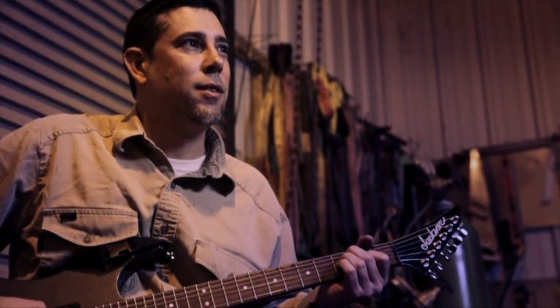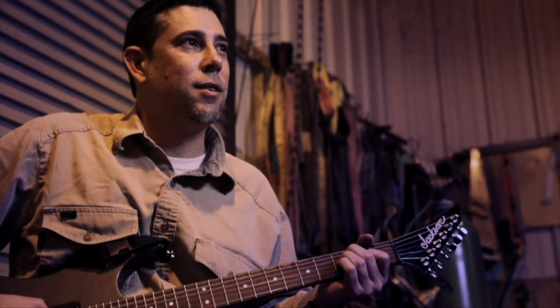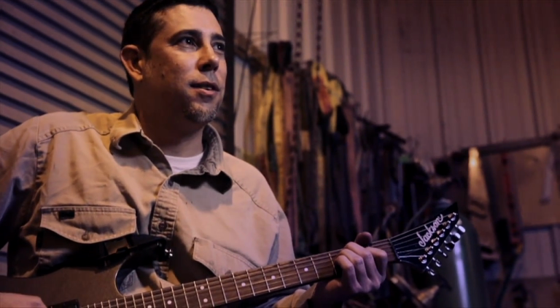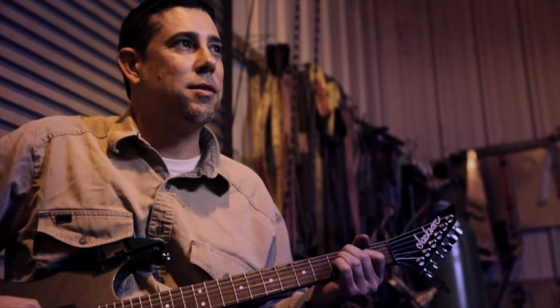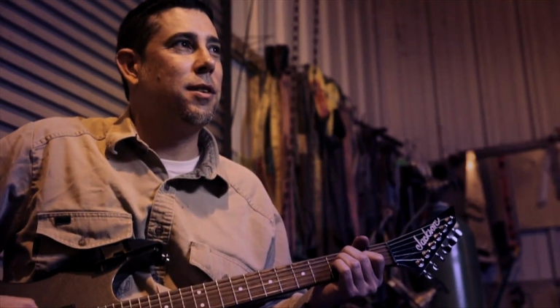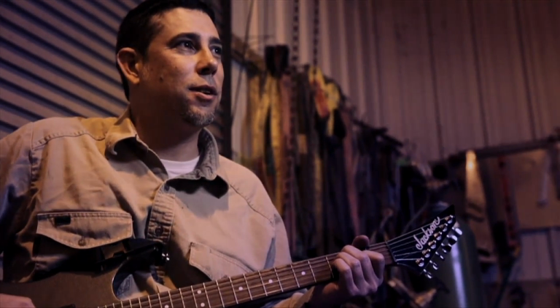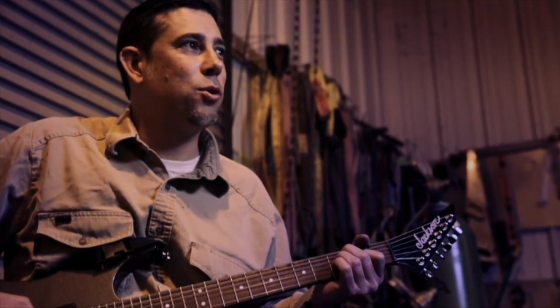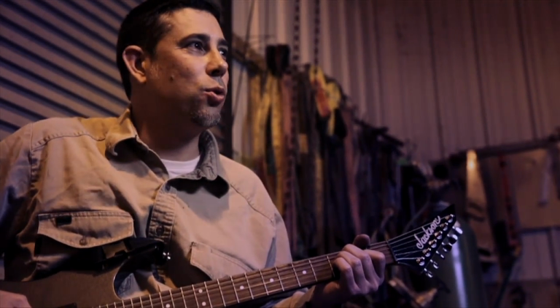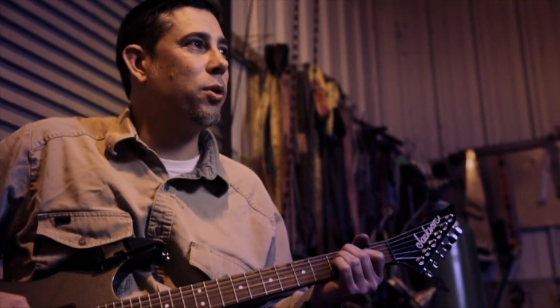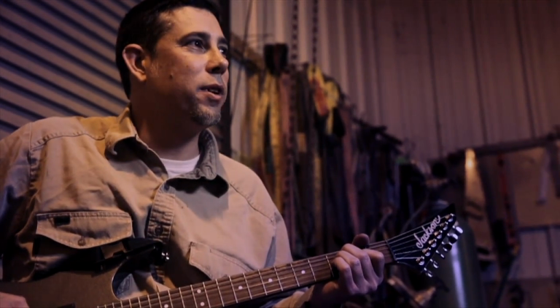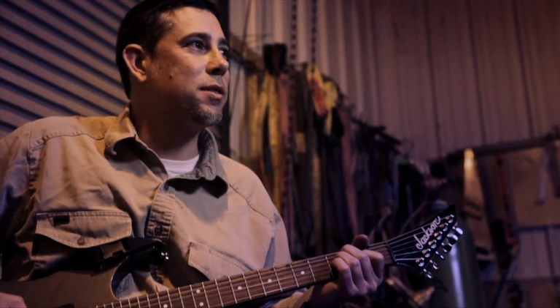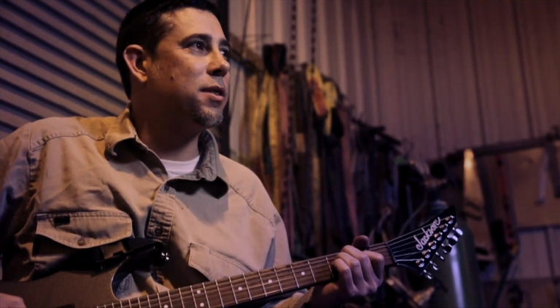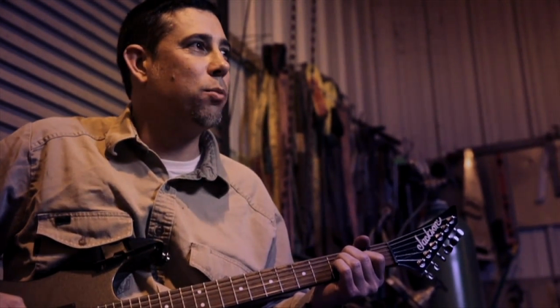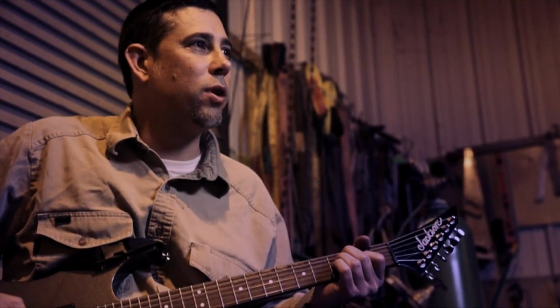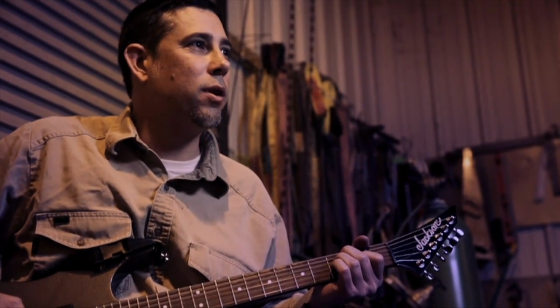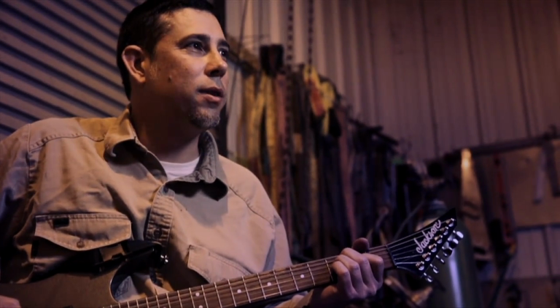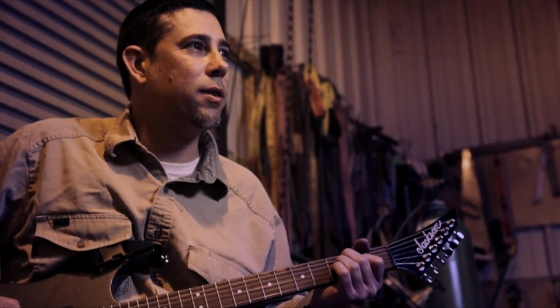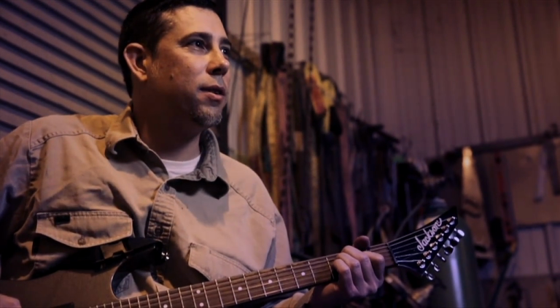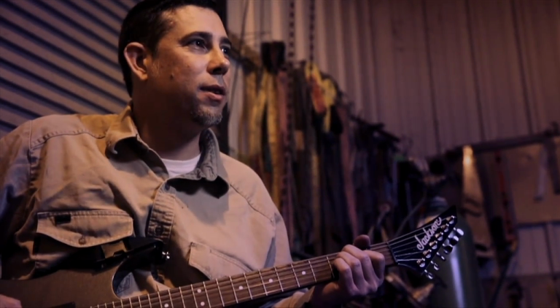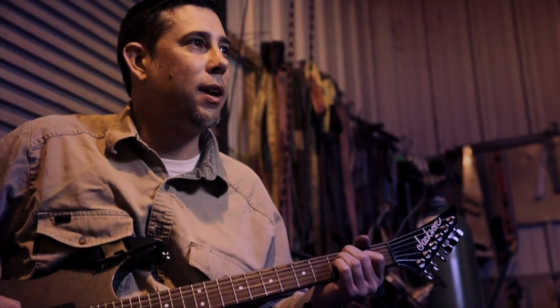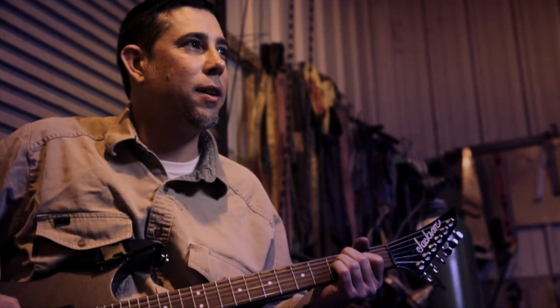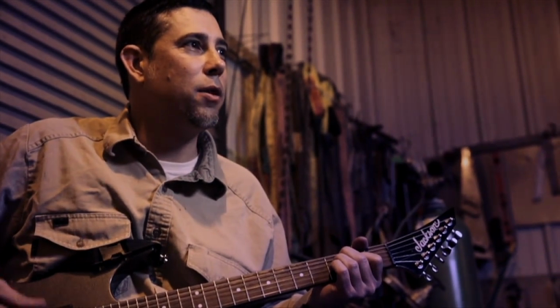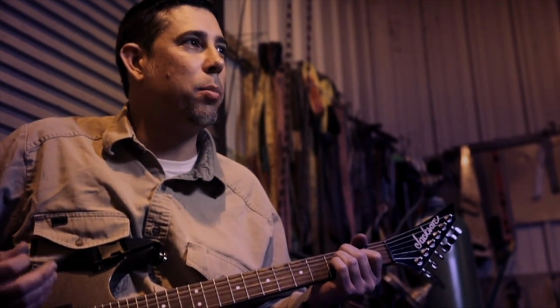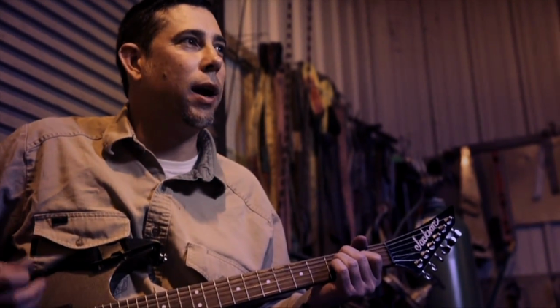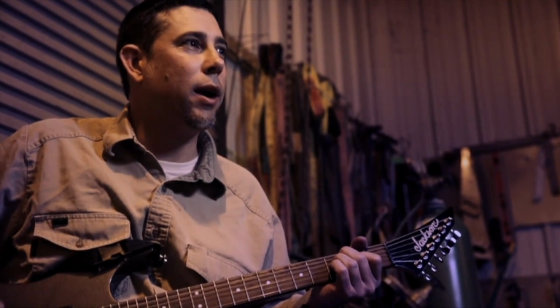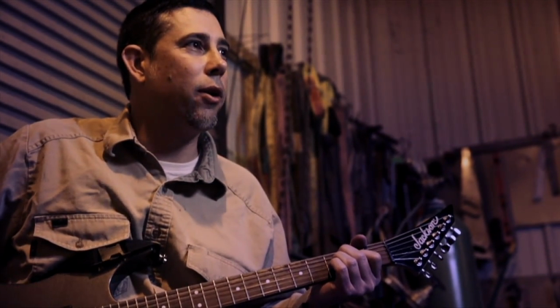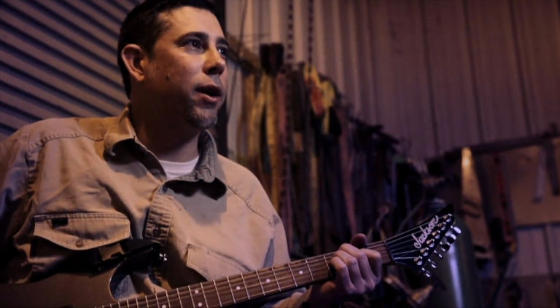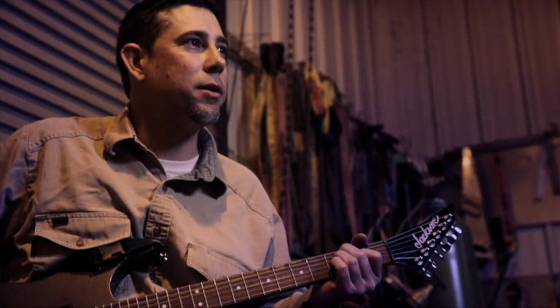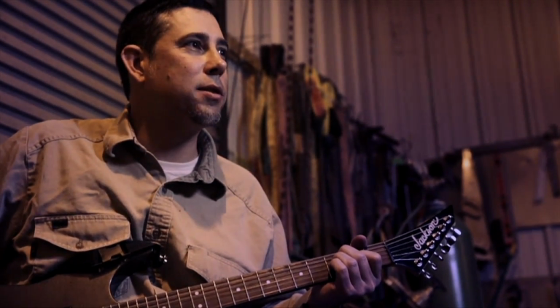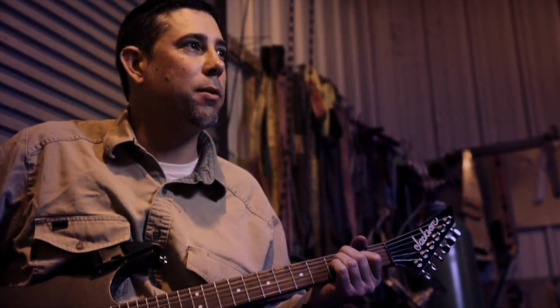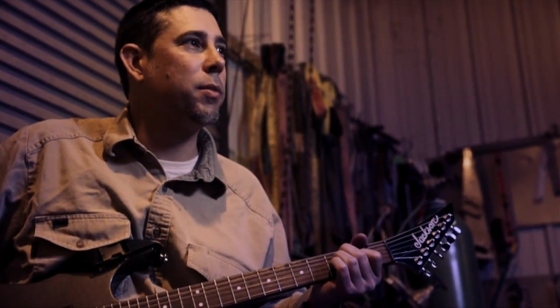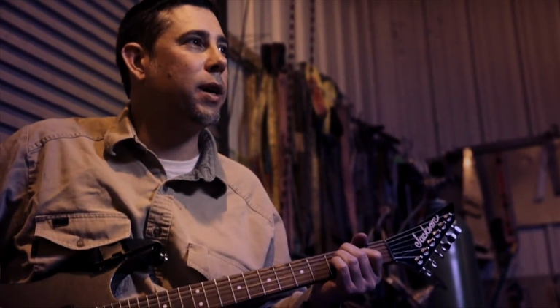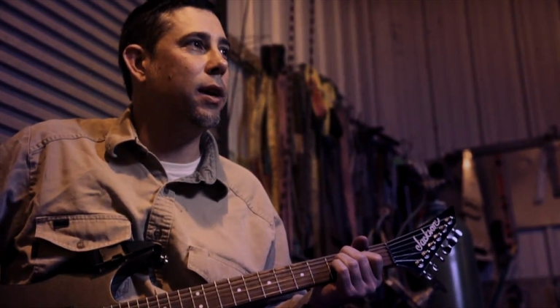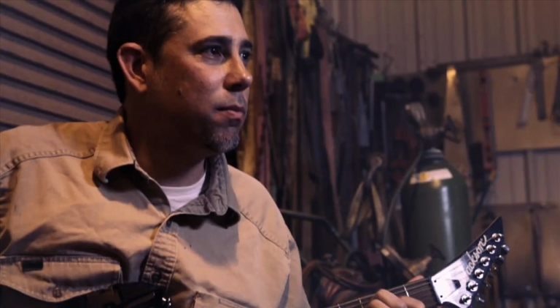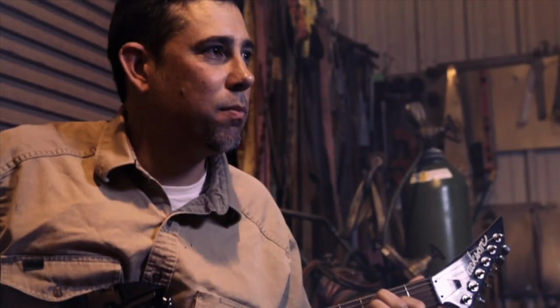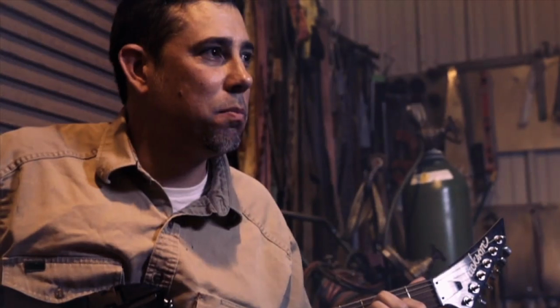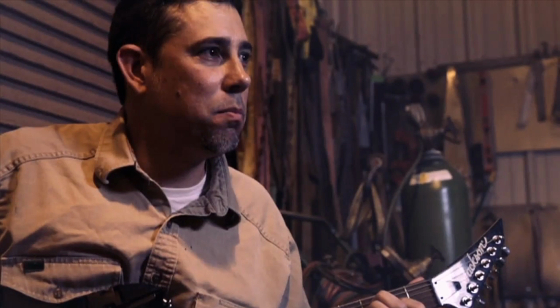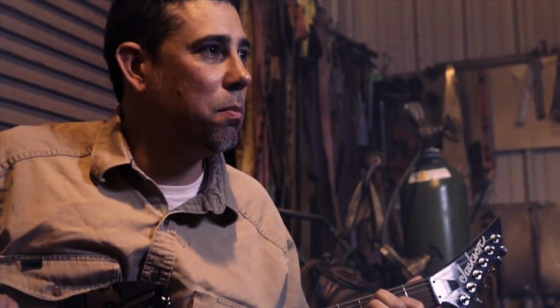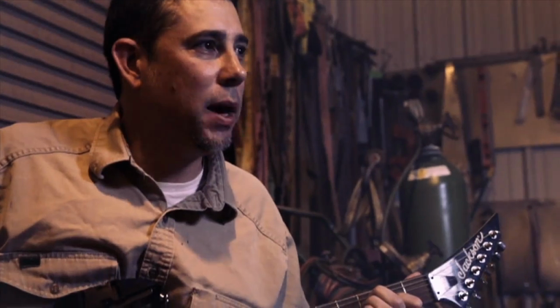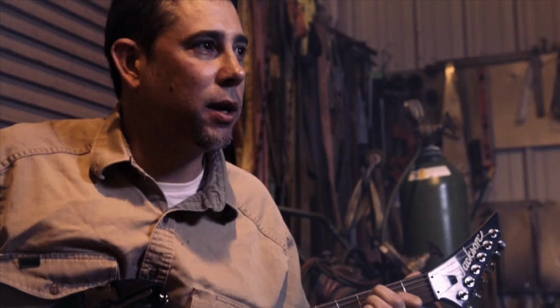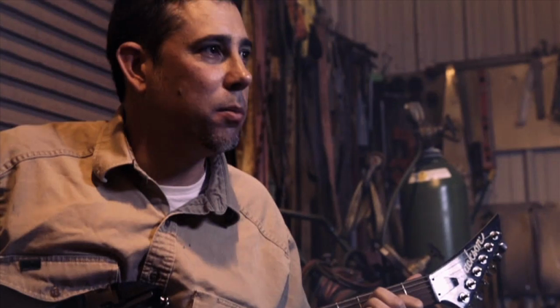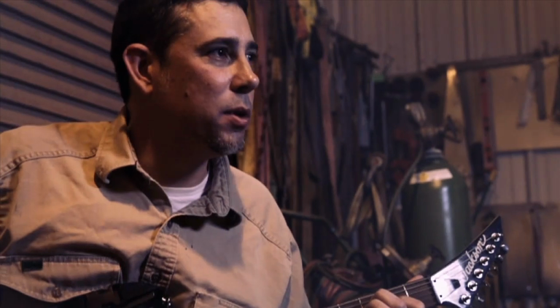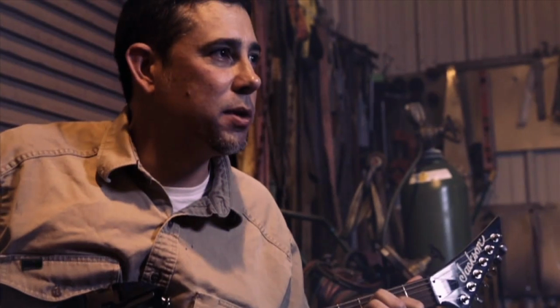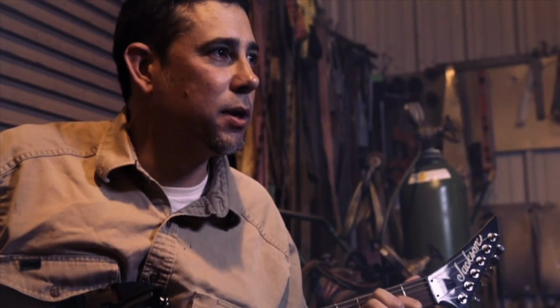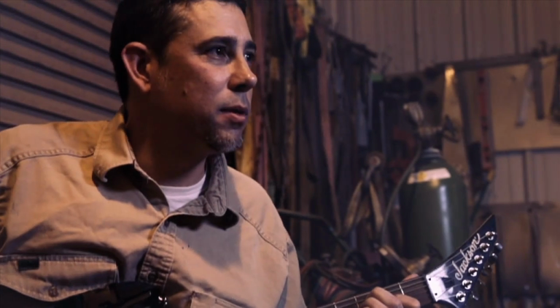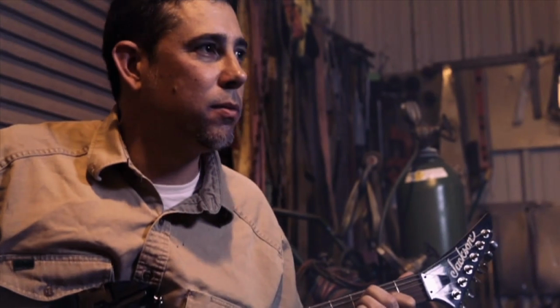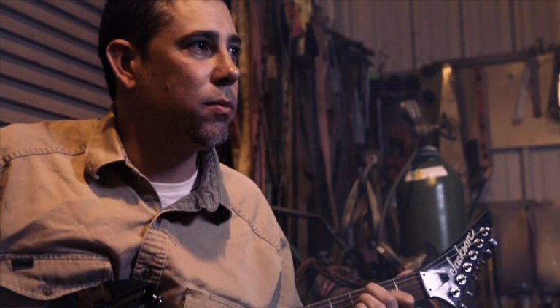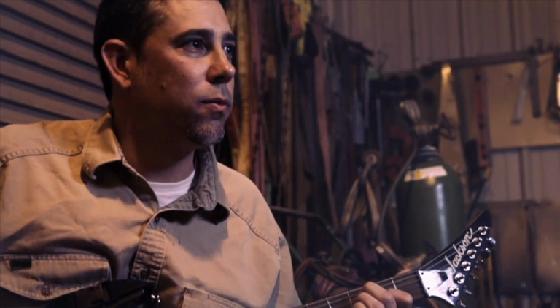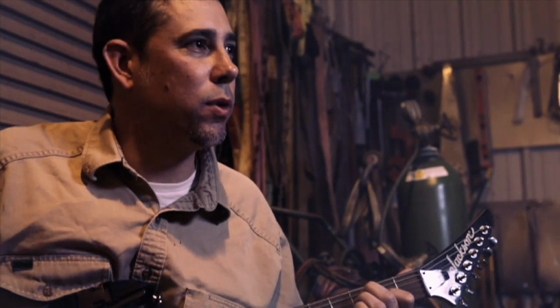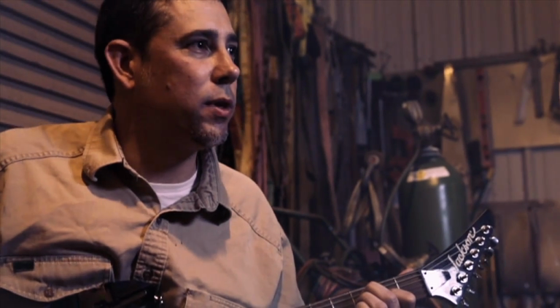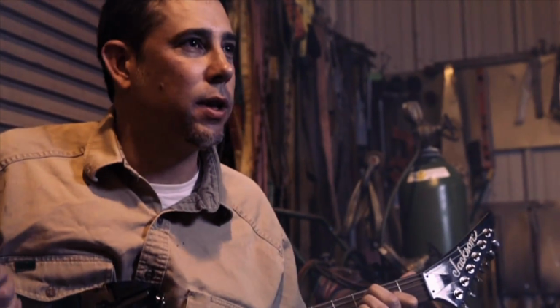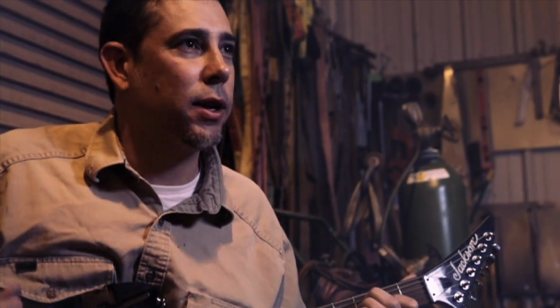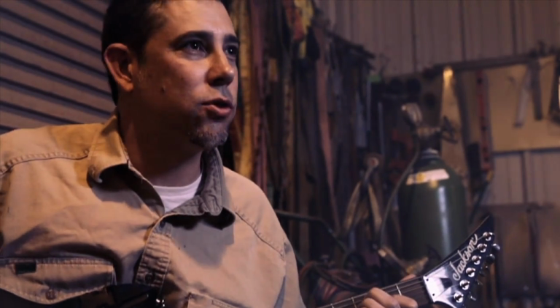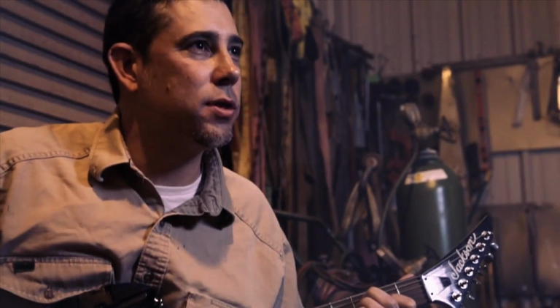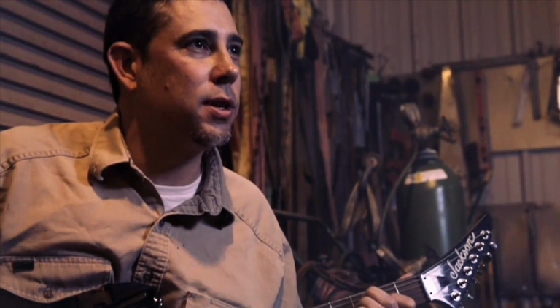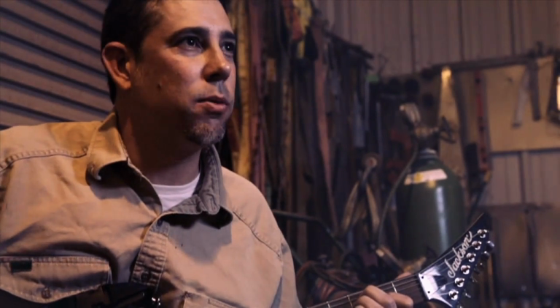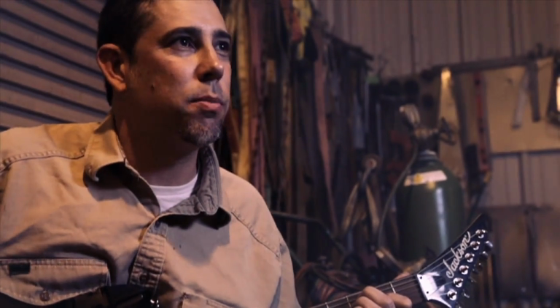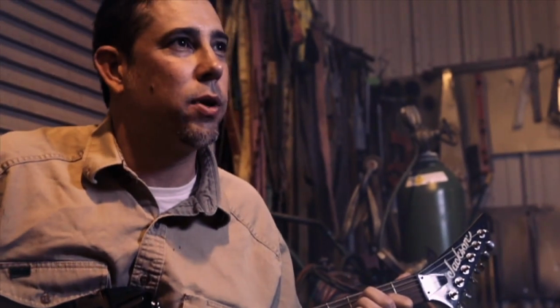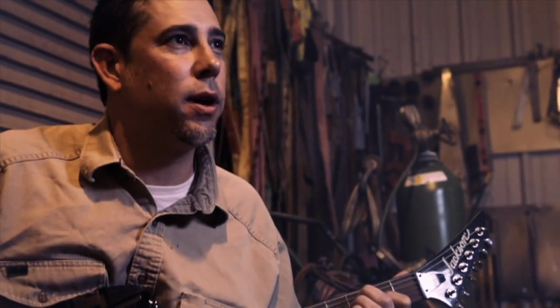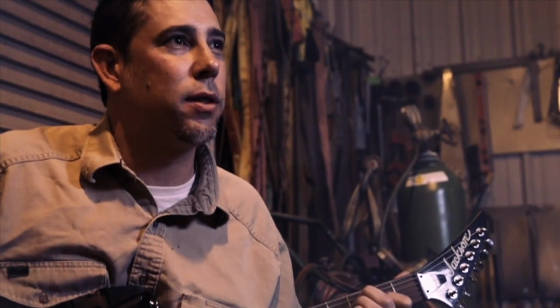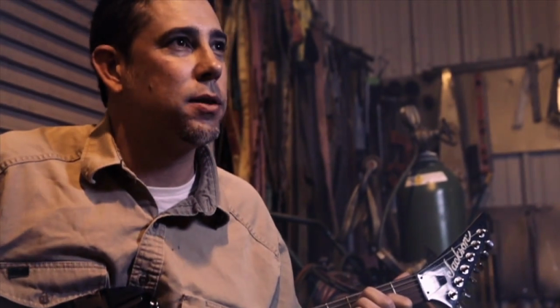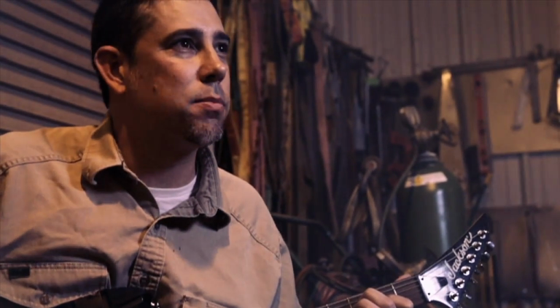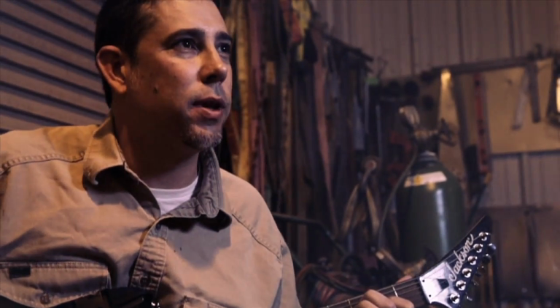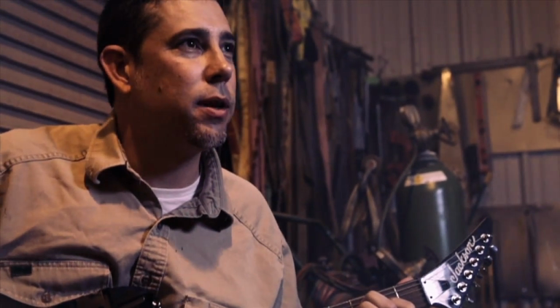Isn't it cool that somewhere in the Bay Area, some kid's making music with the electricity we put out at this plant?